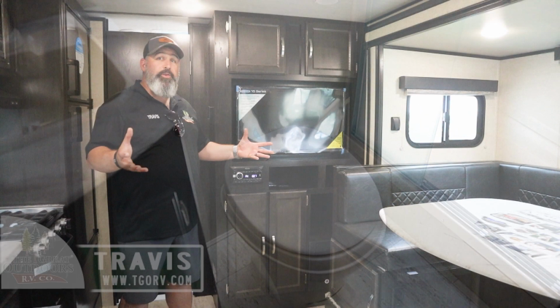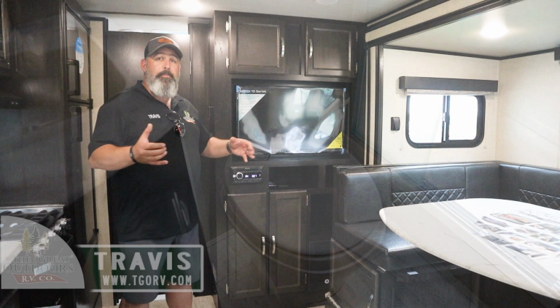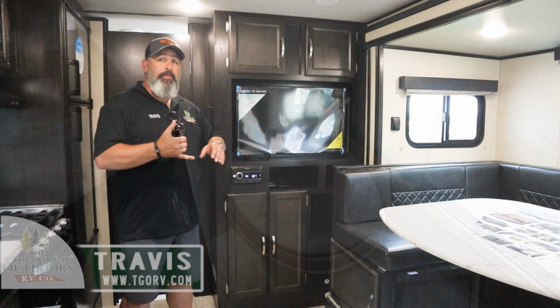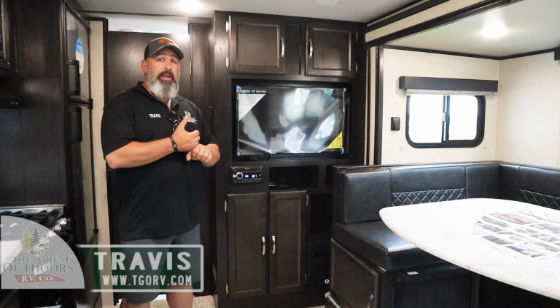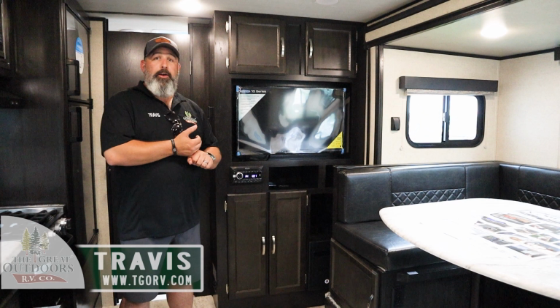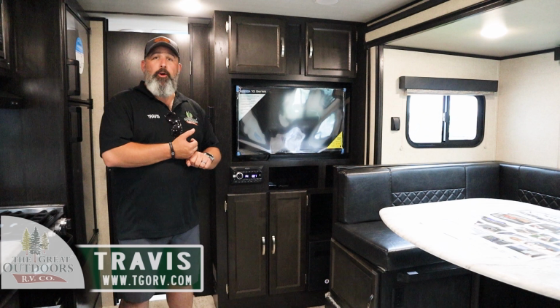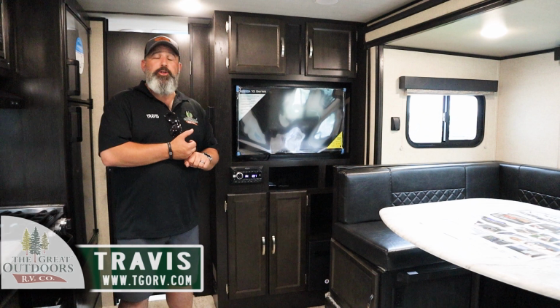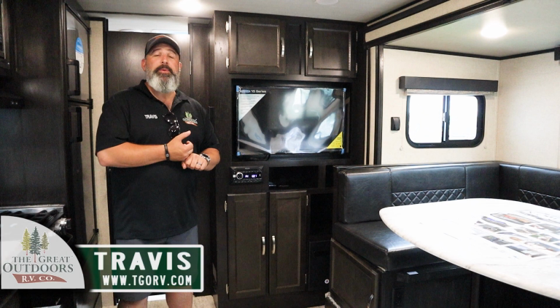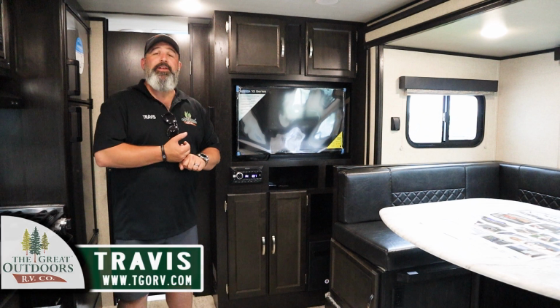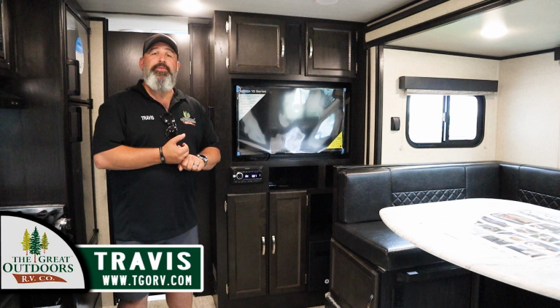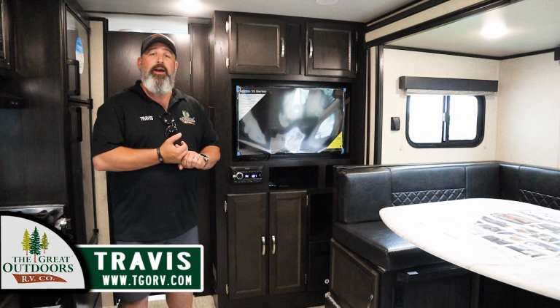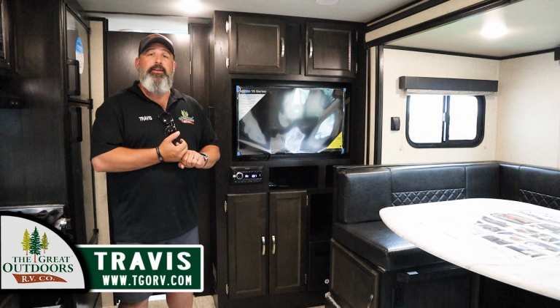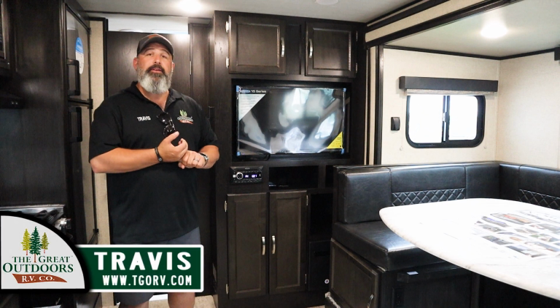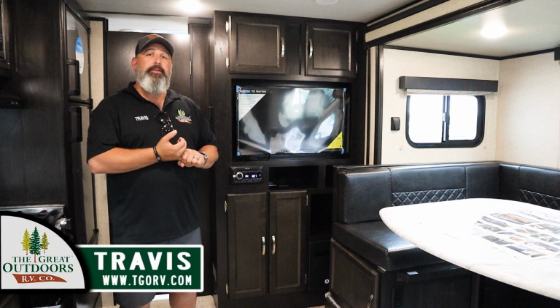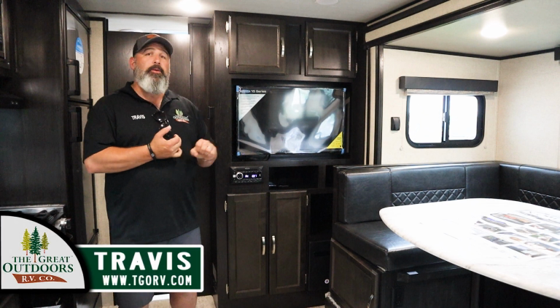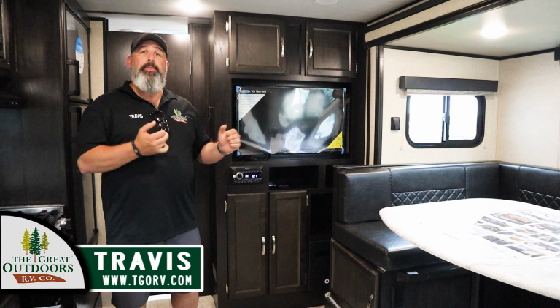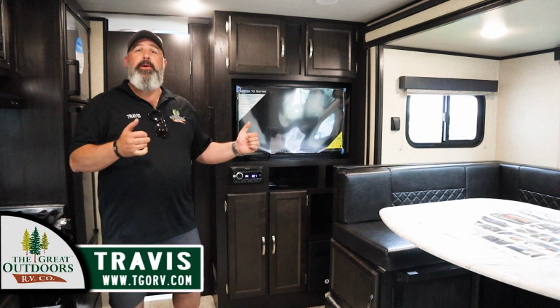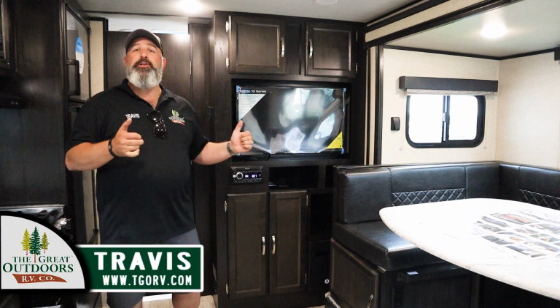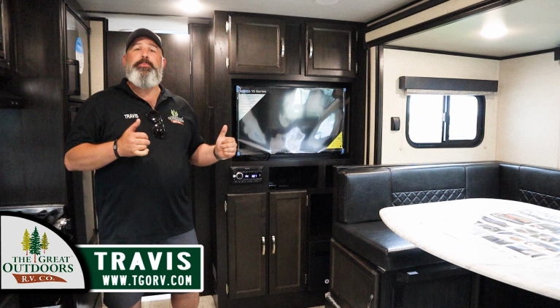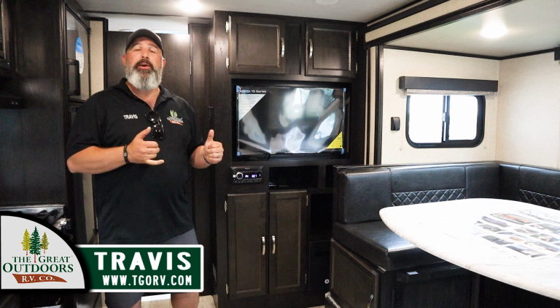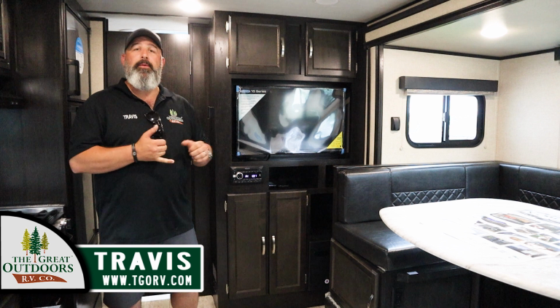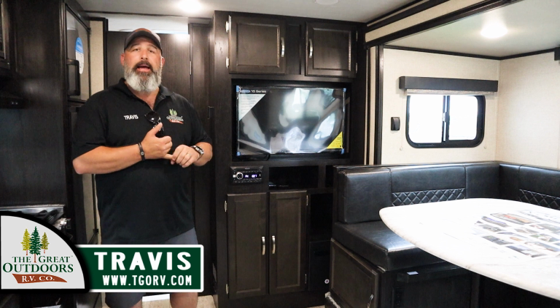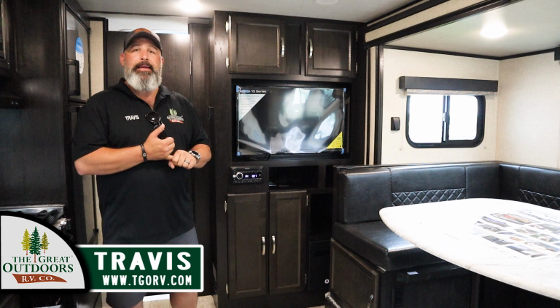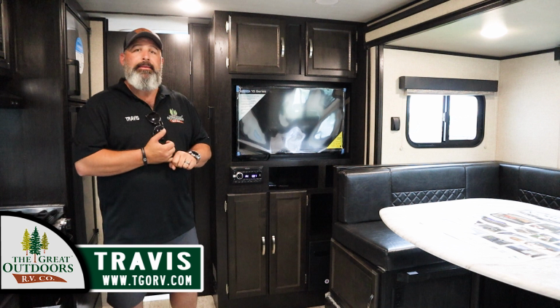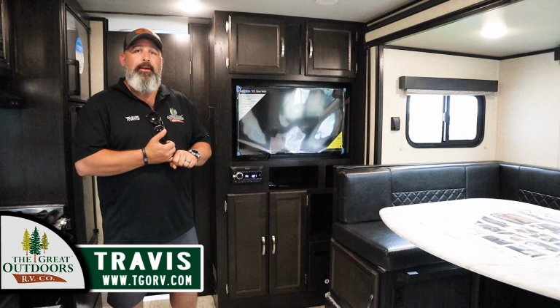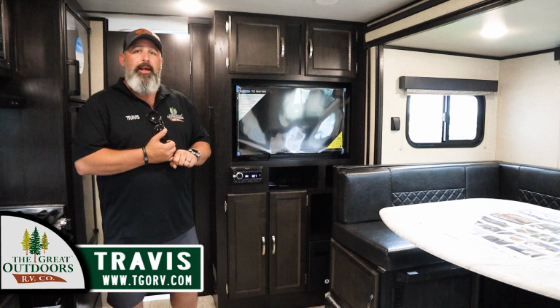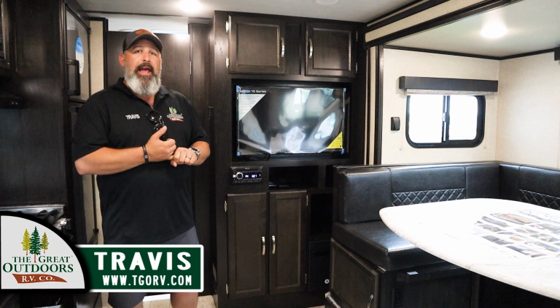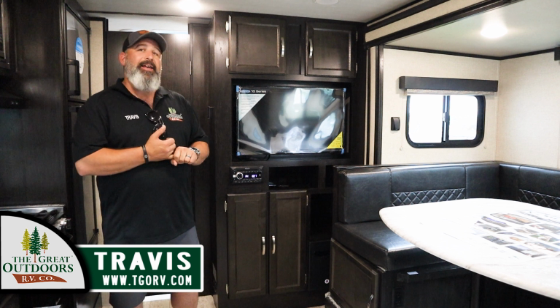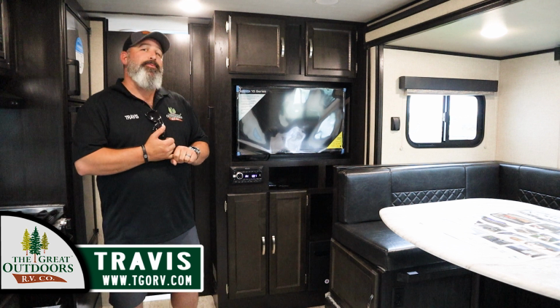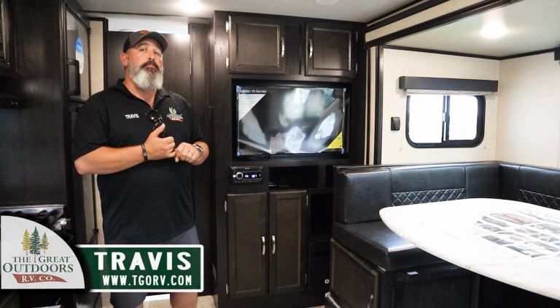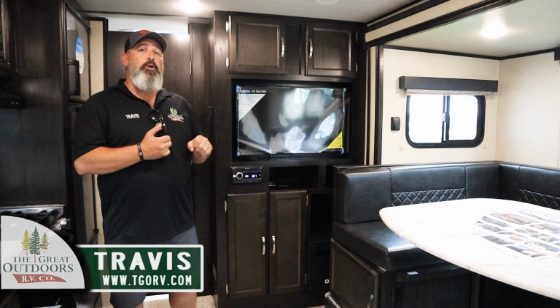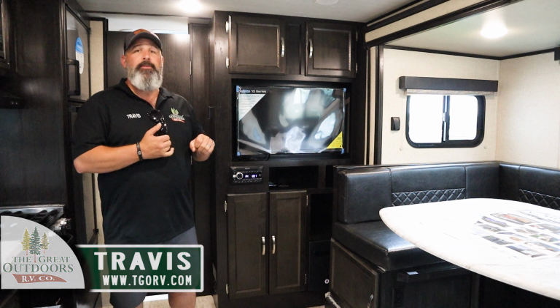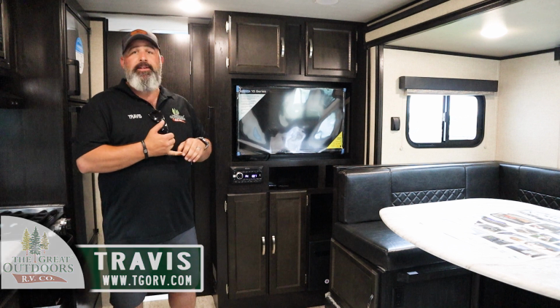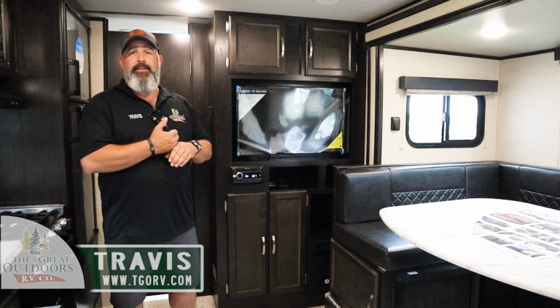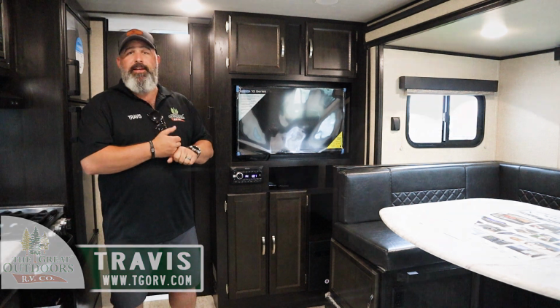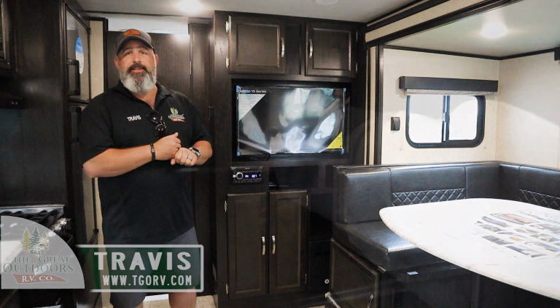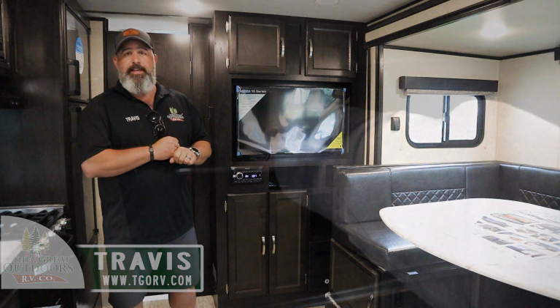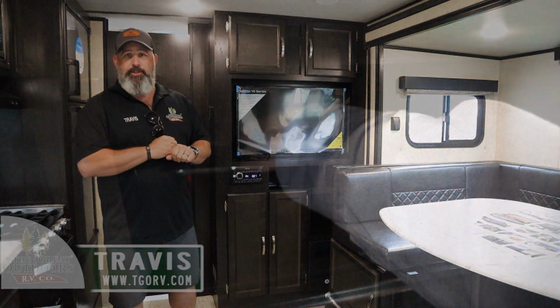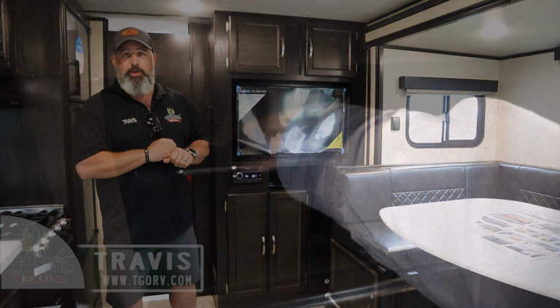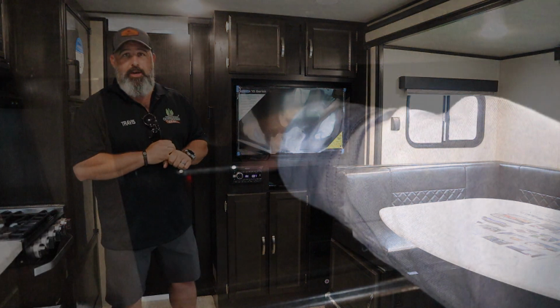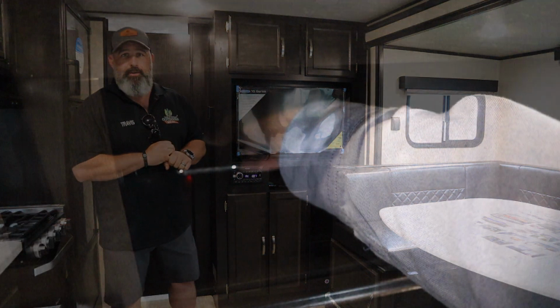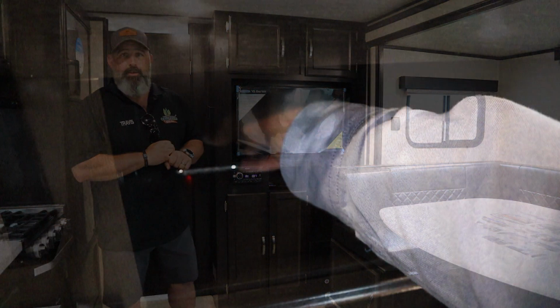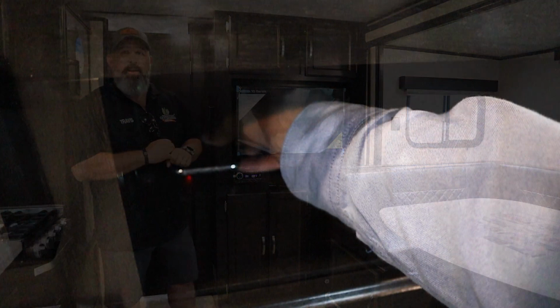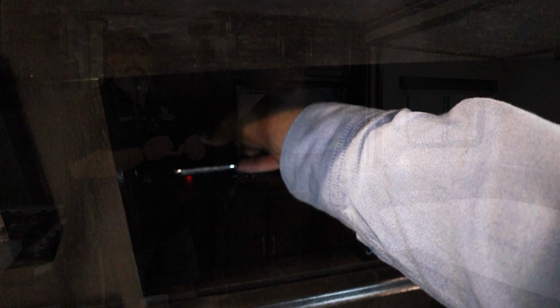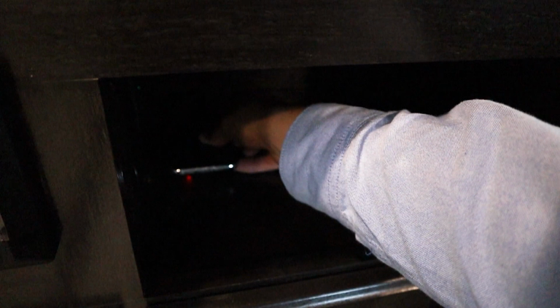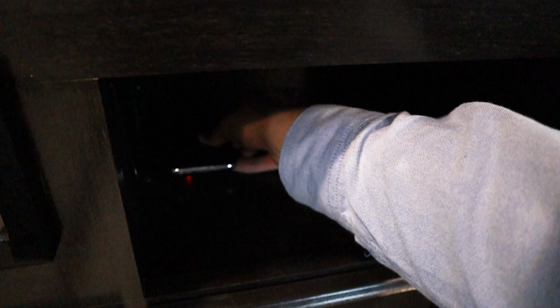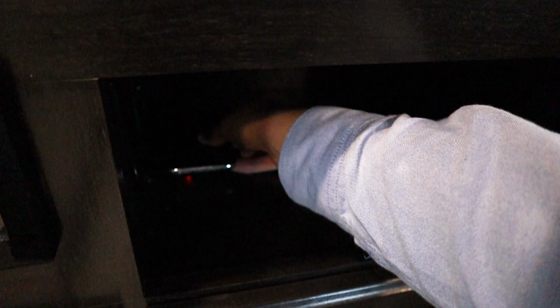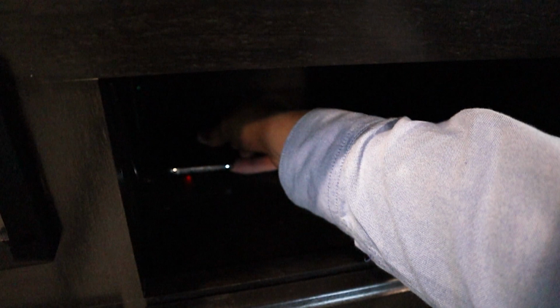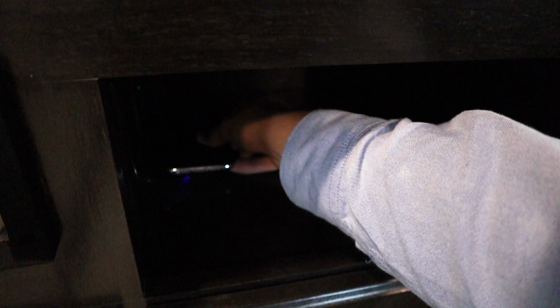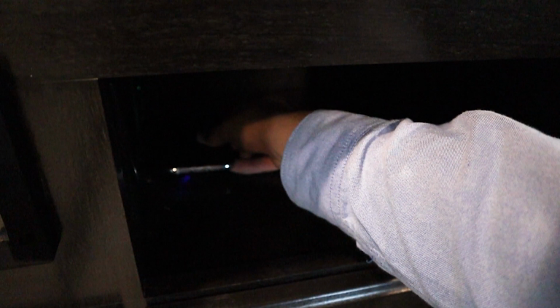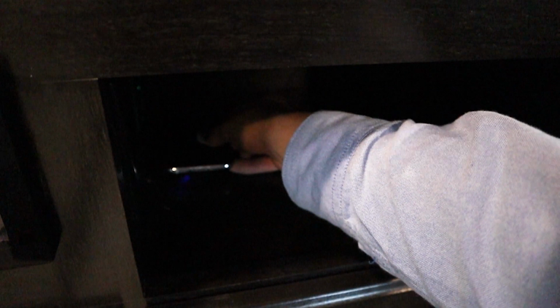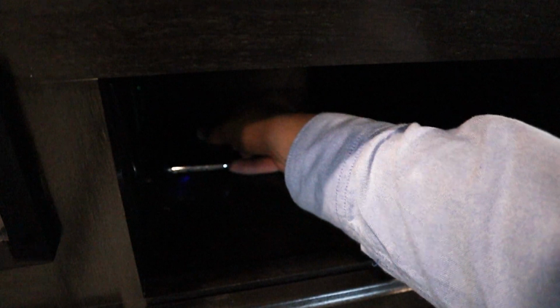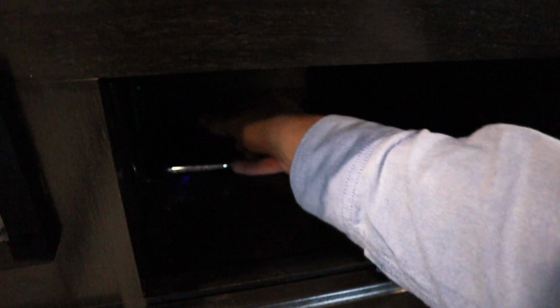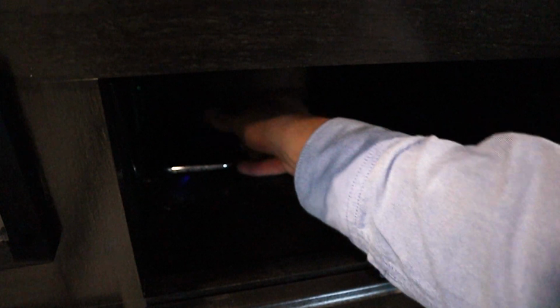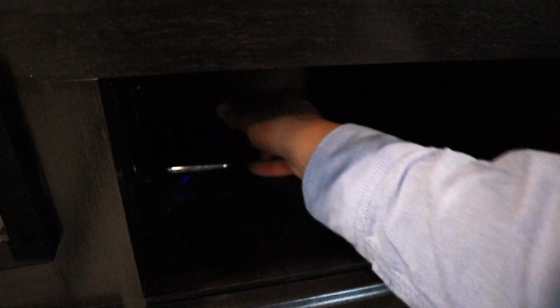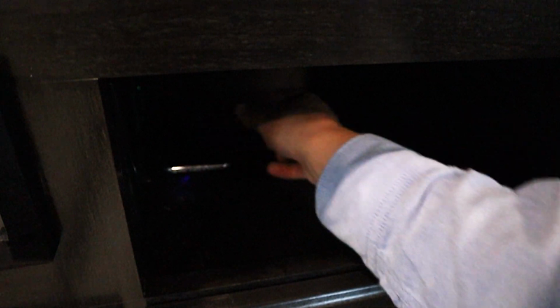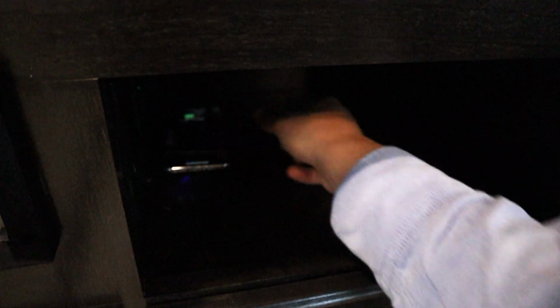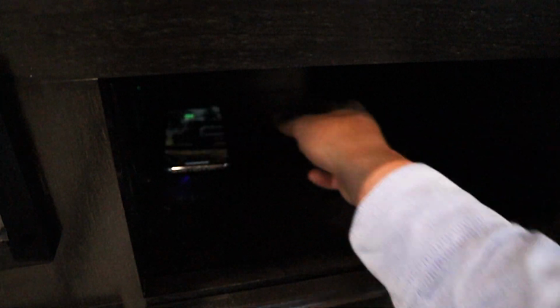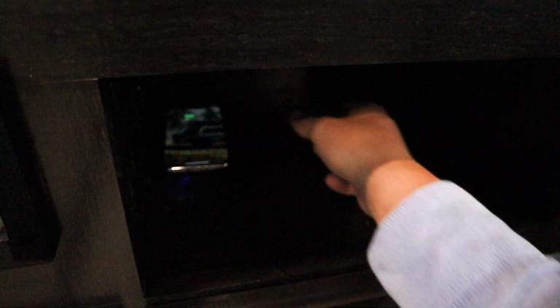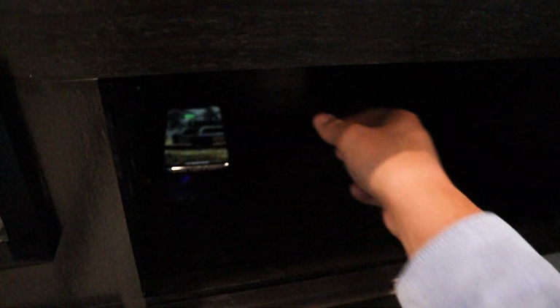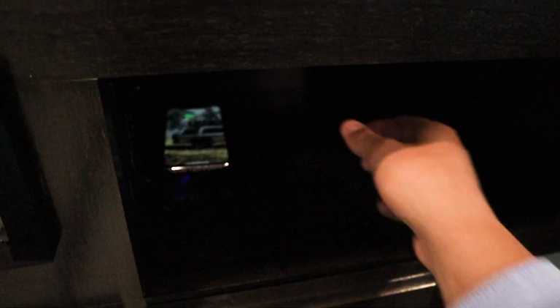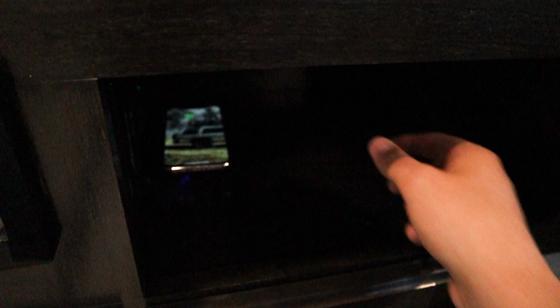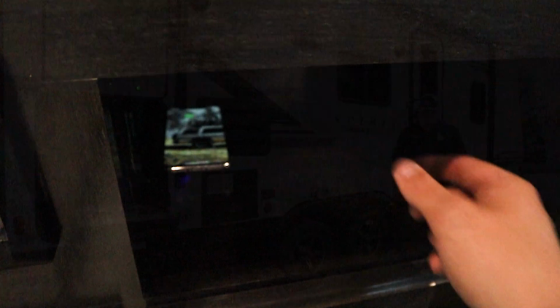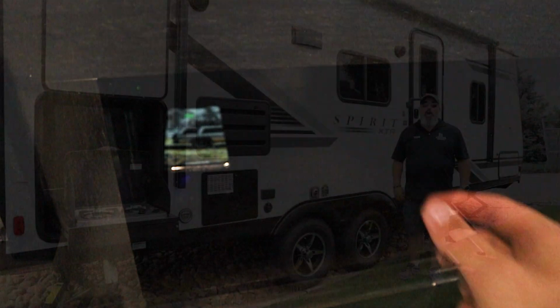Something that Coachman decided to do with their Spirit line is move into this Sentry system. This unit actually has a wireless charger.